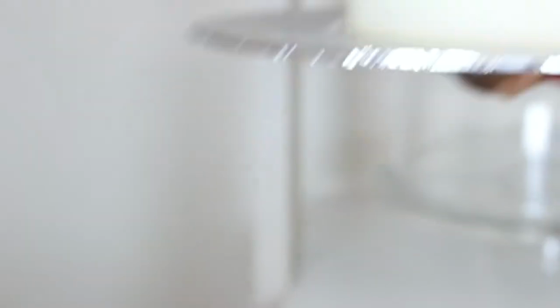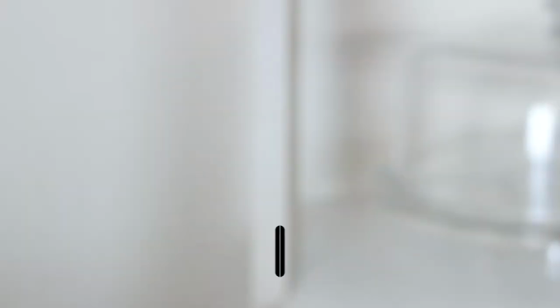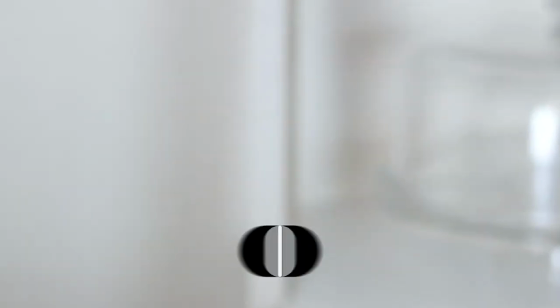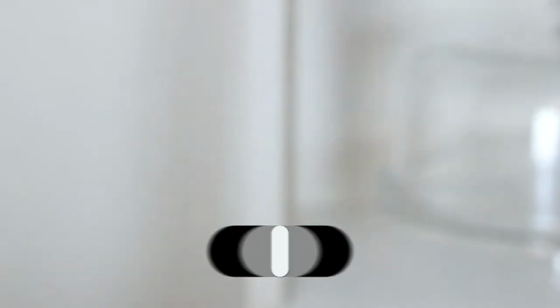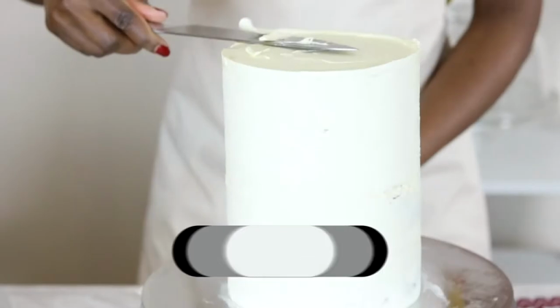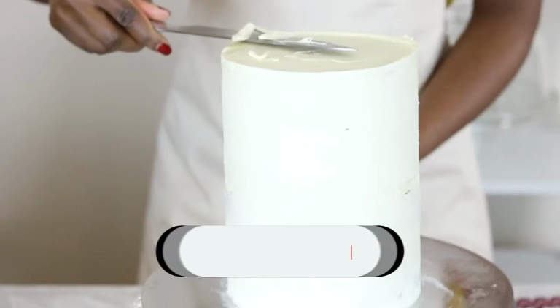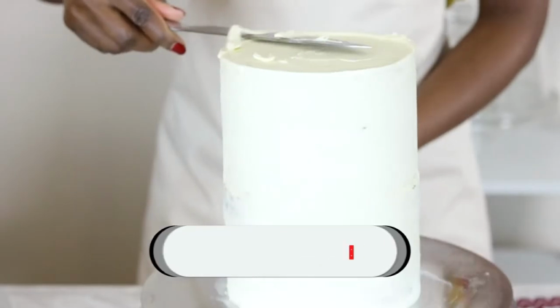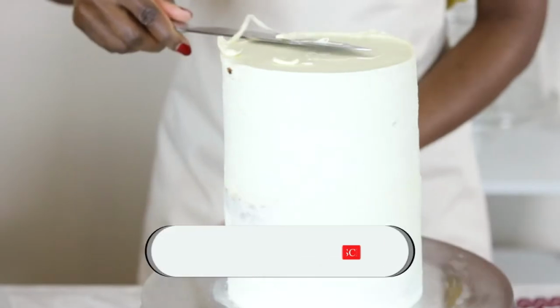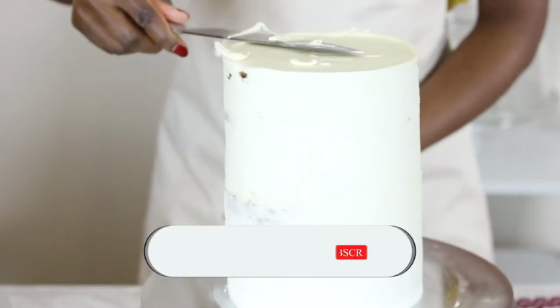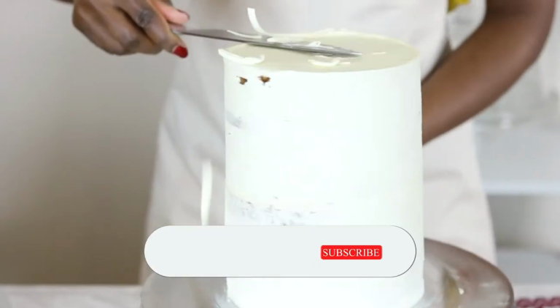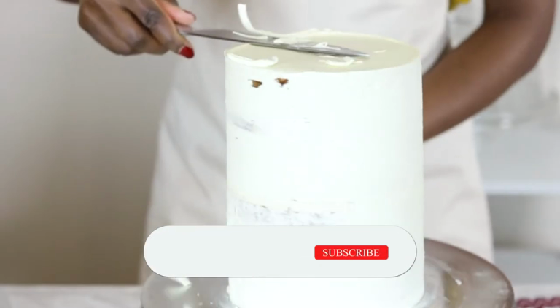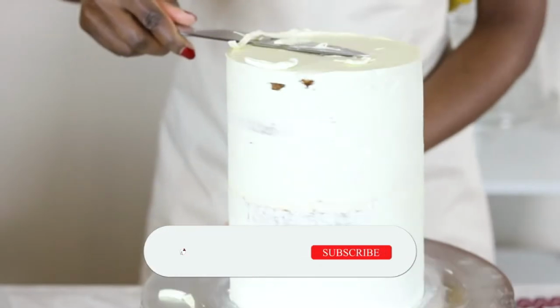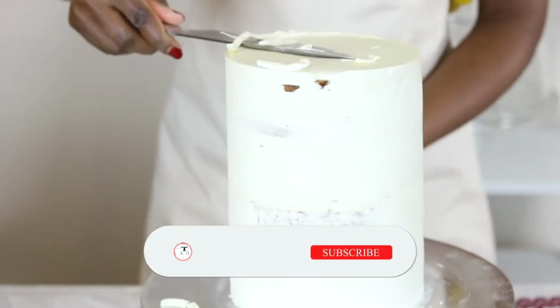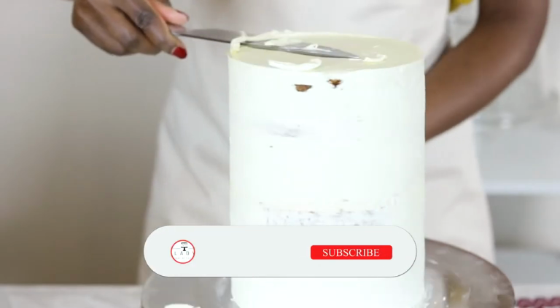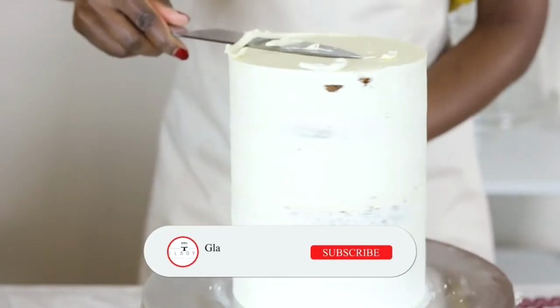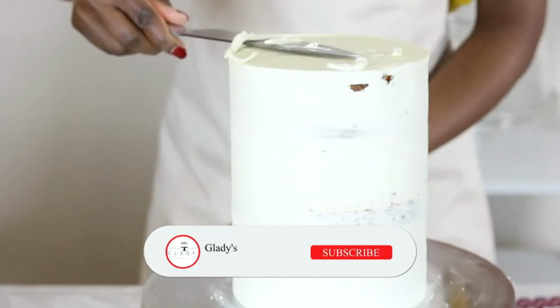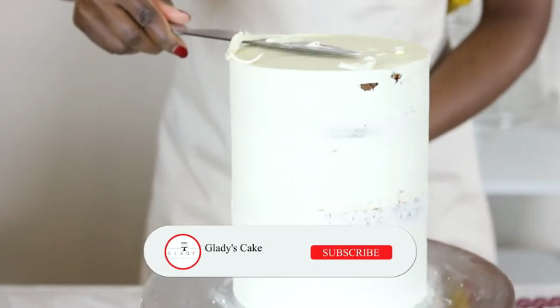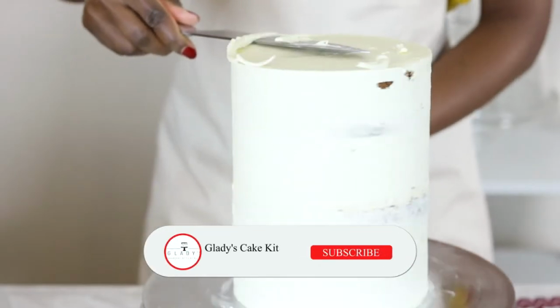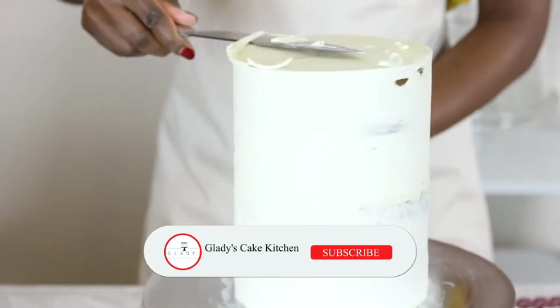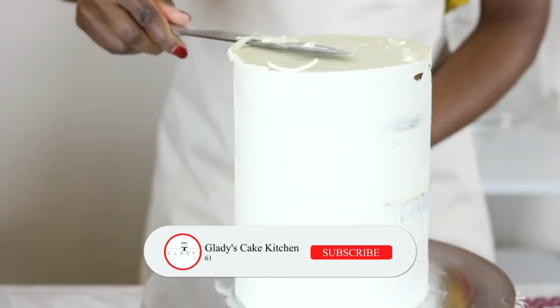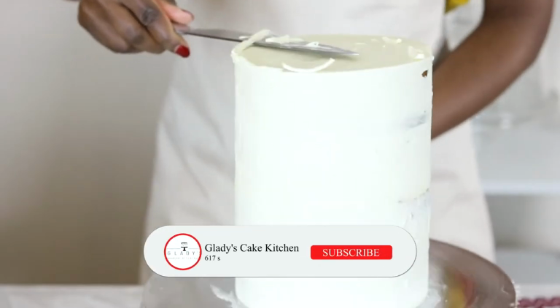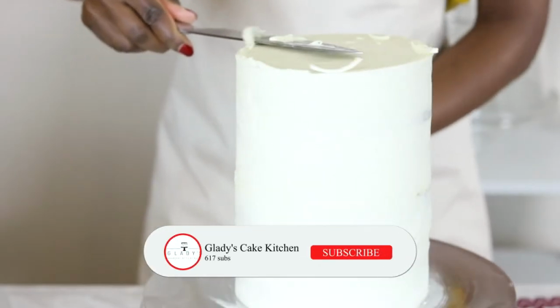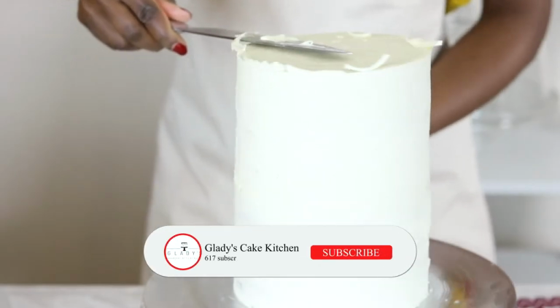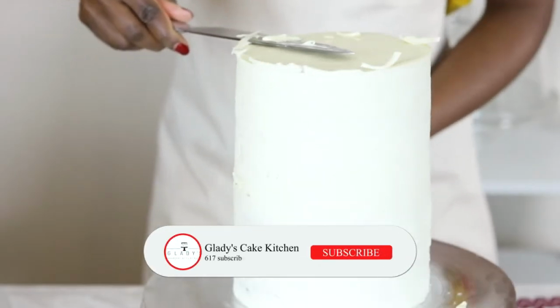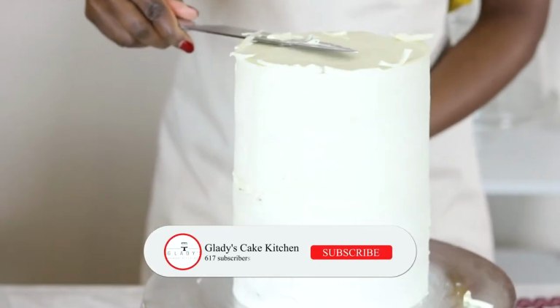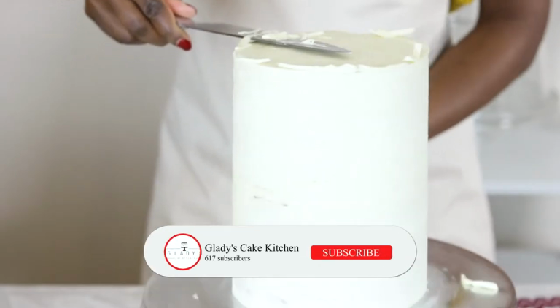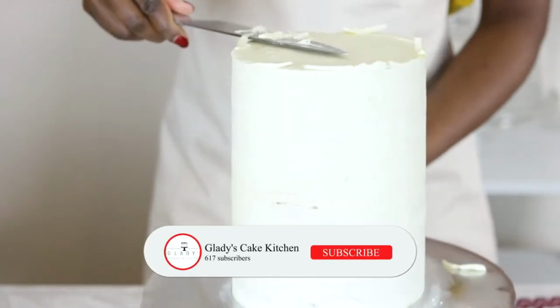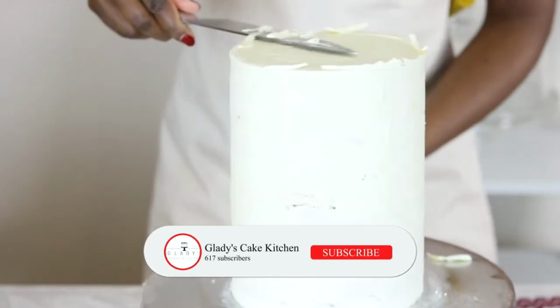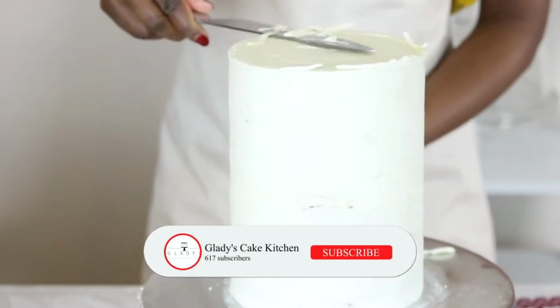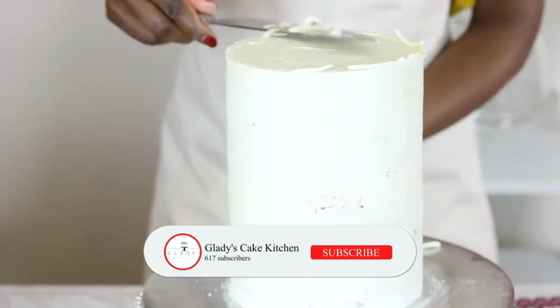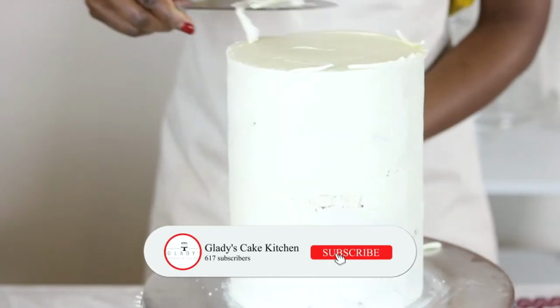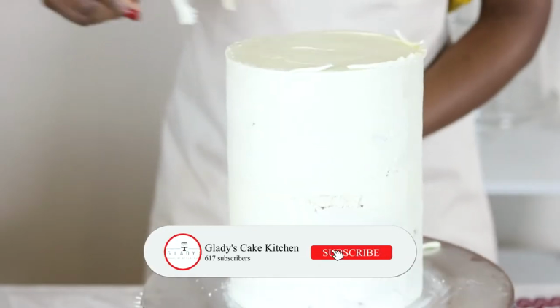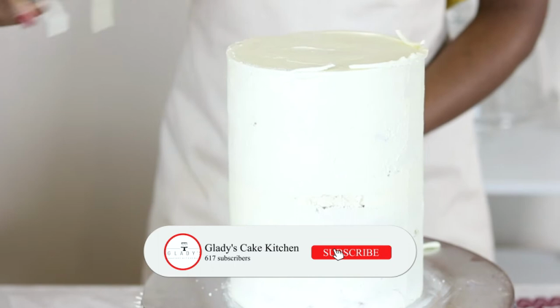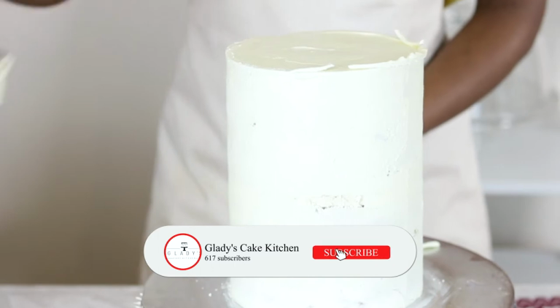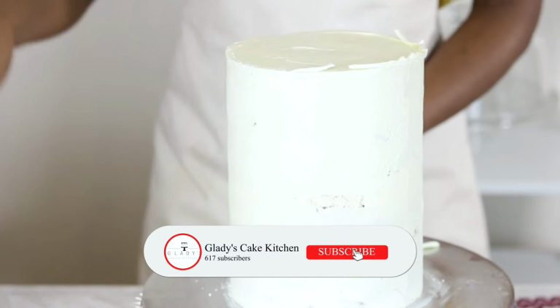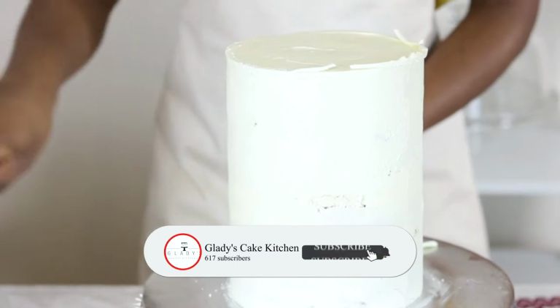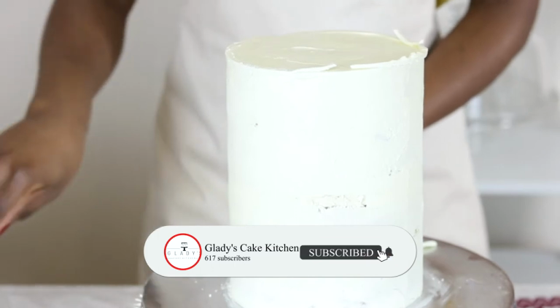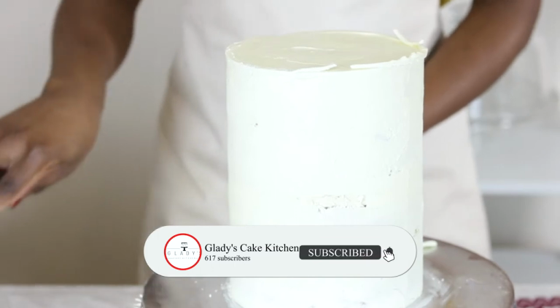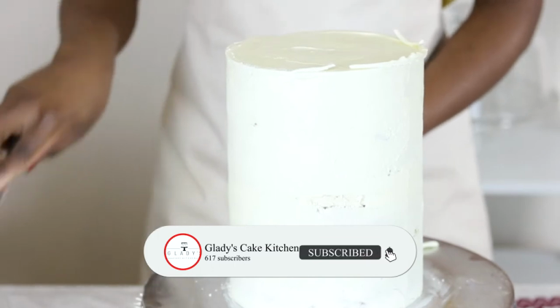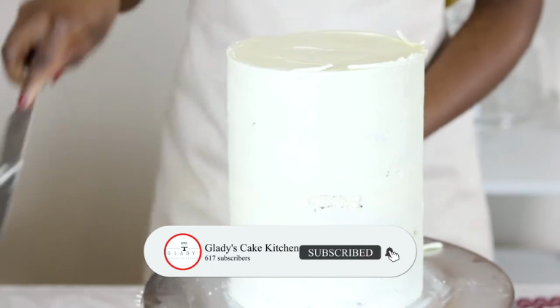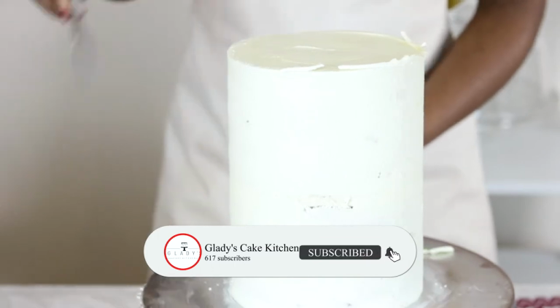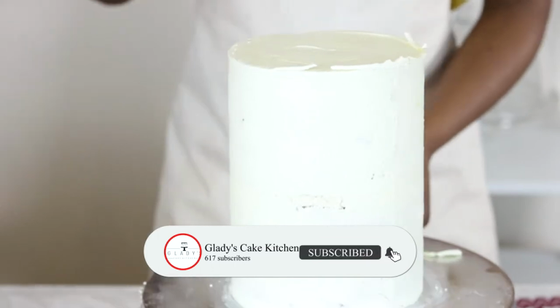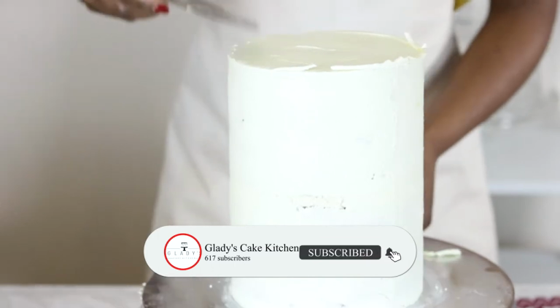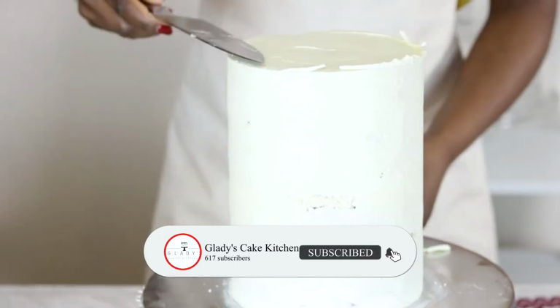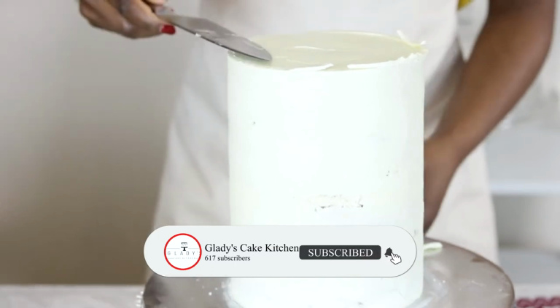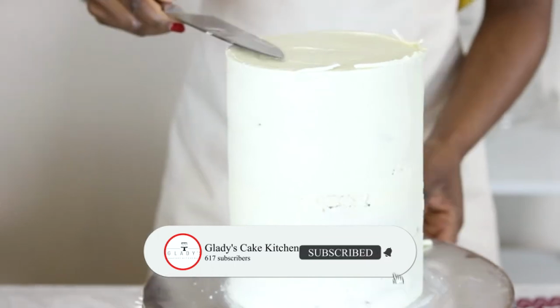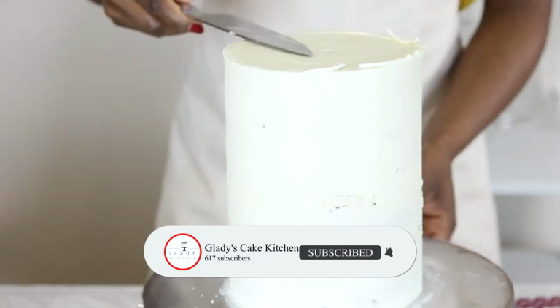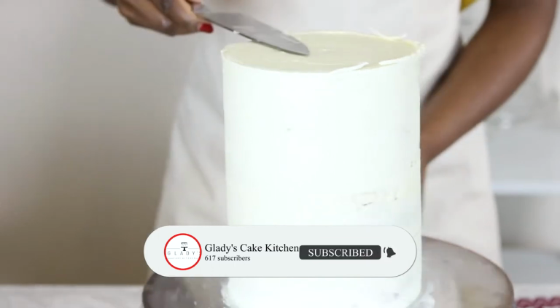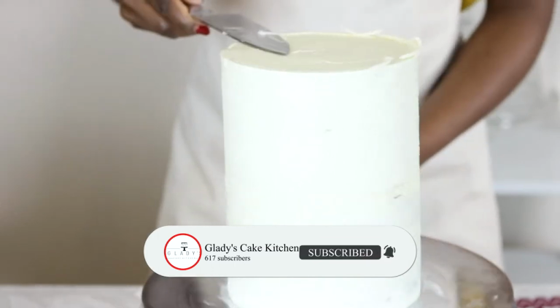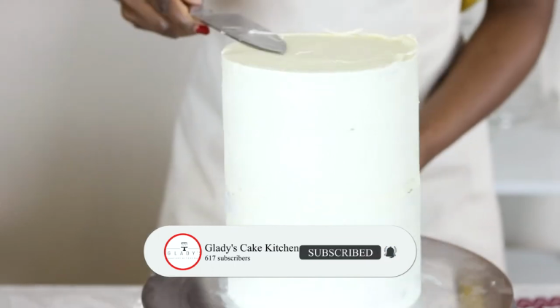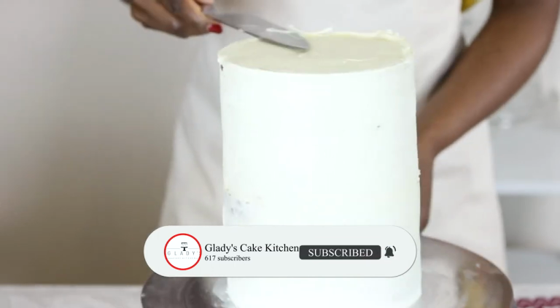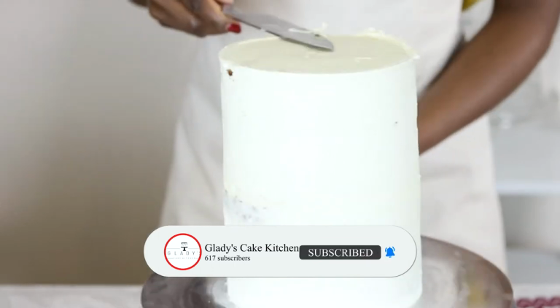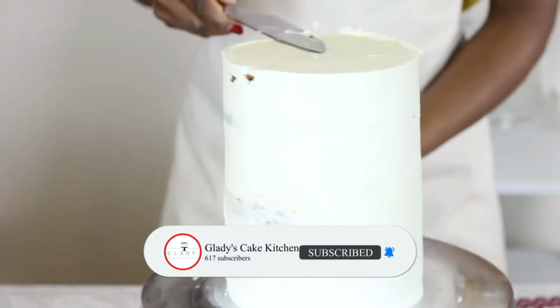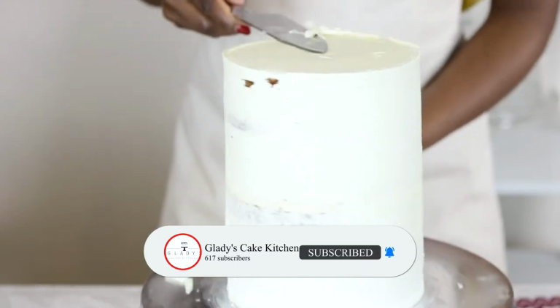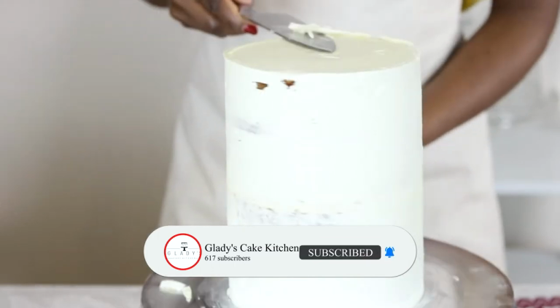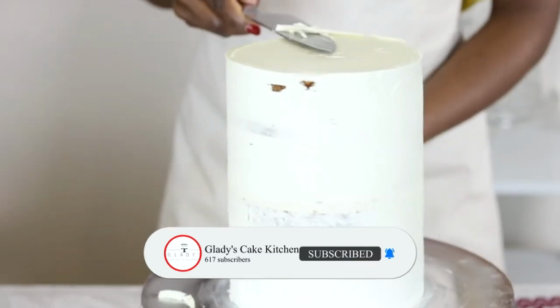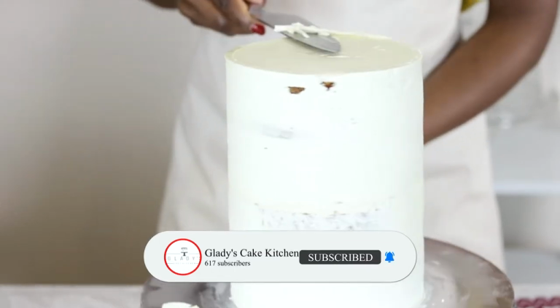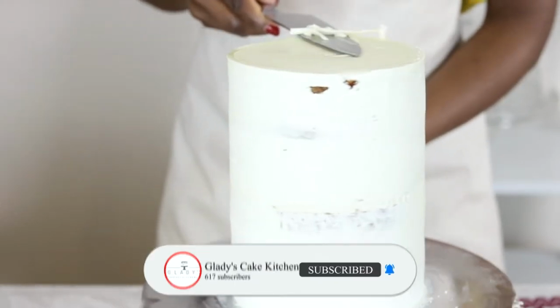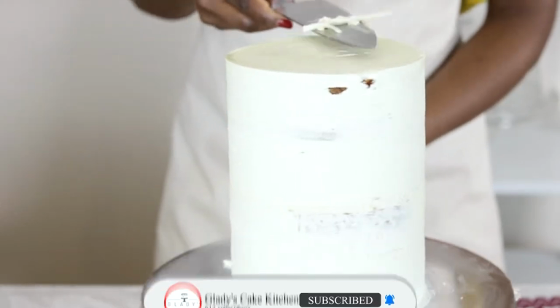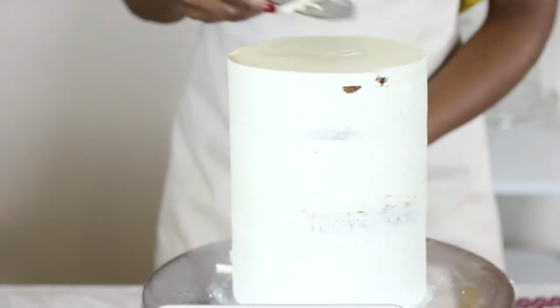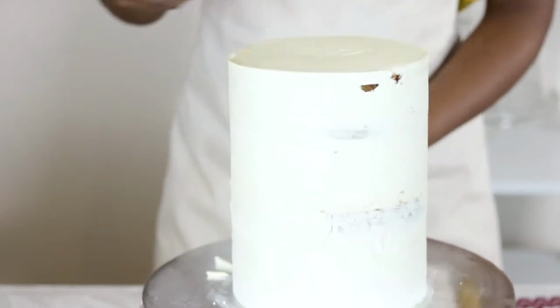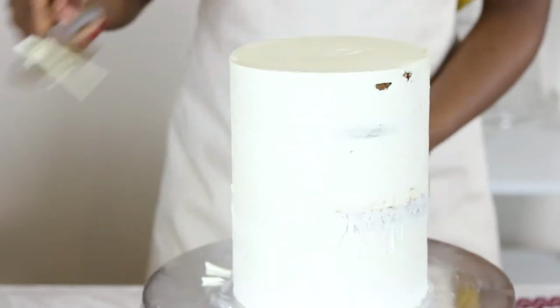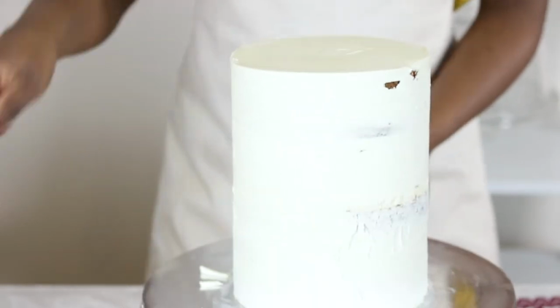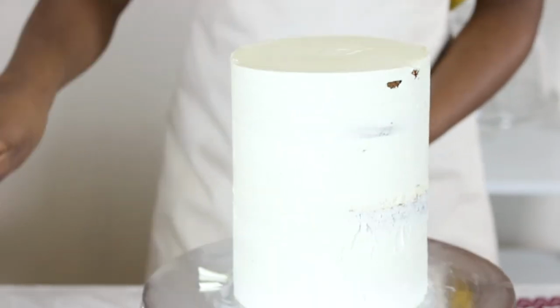The crumb coated cake is returned and I trim the top lip with a warm knife to leave a clean, sharp edge.